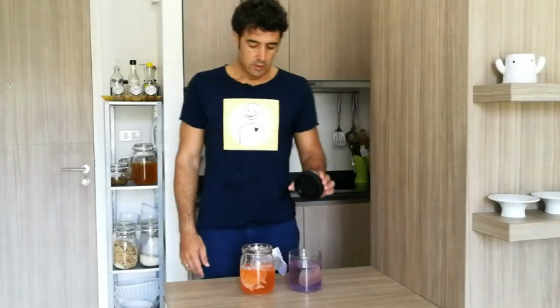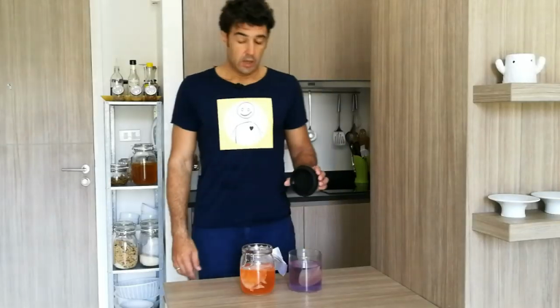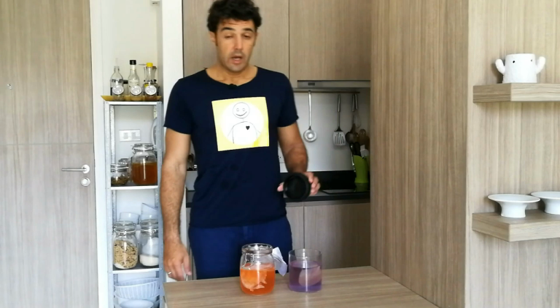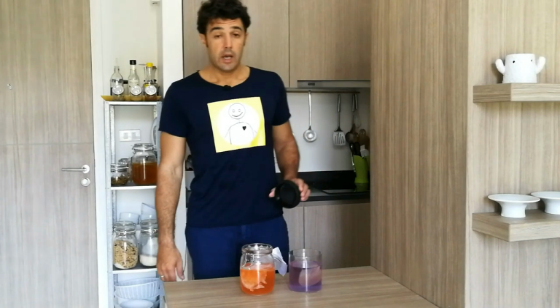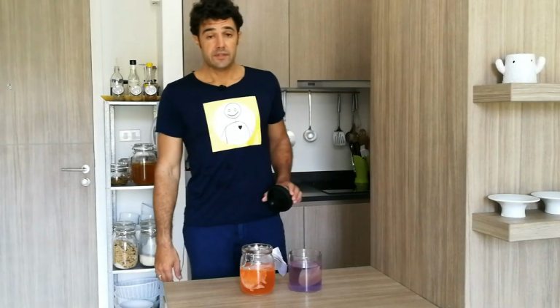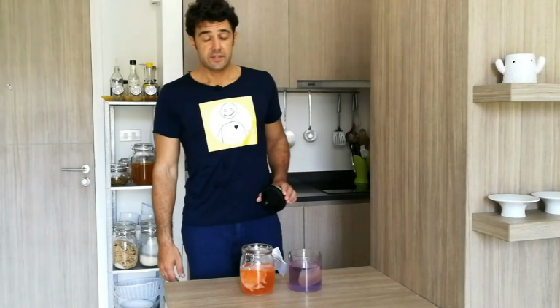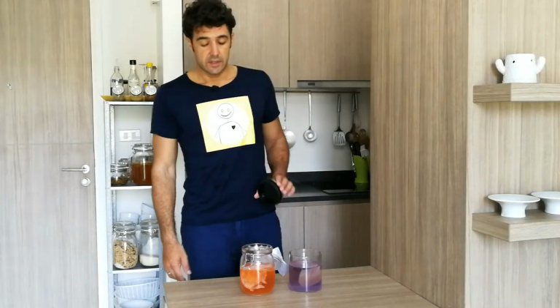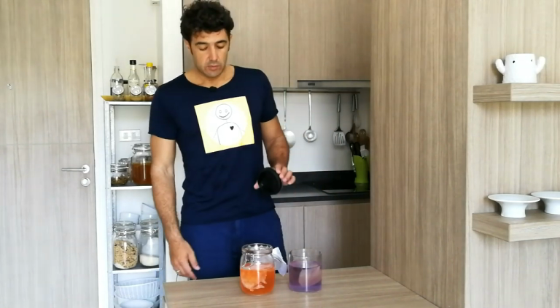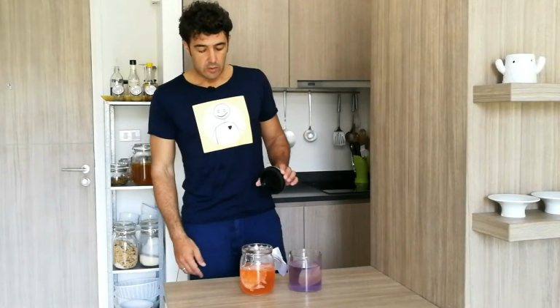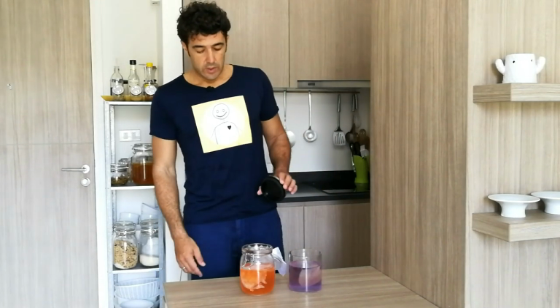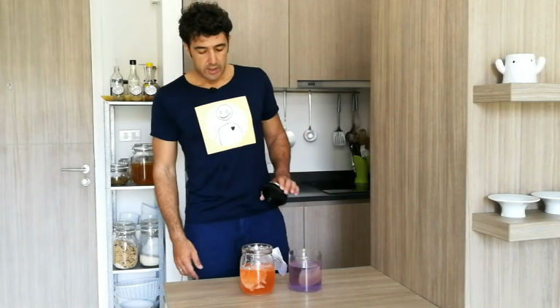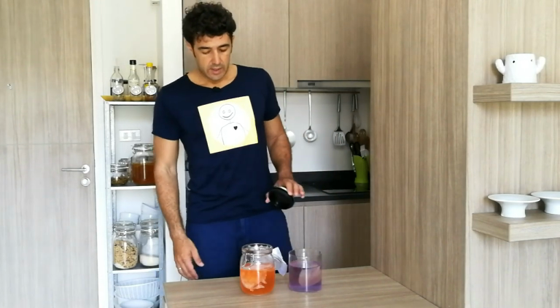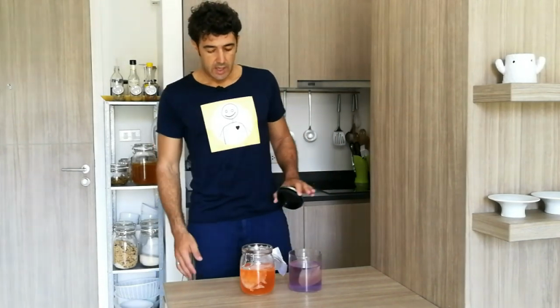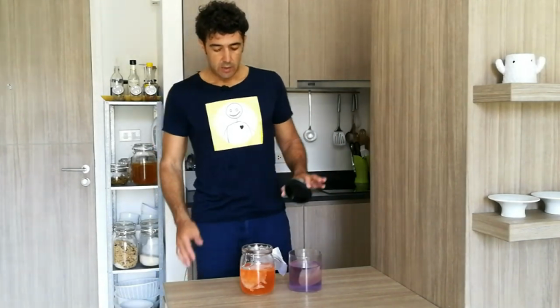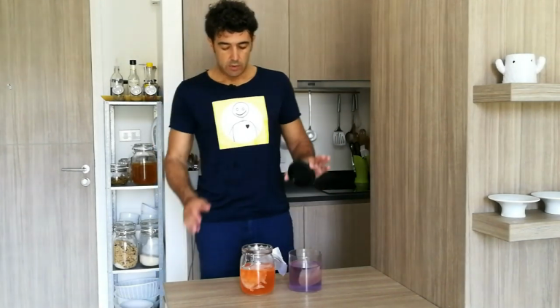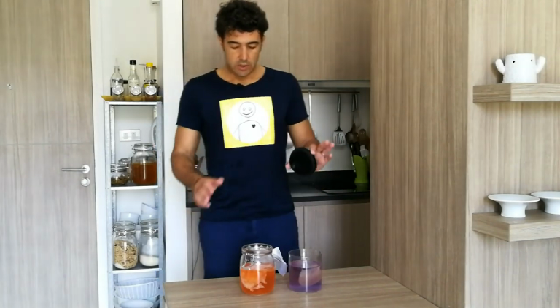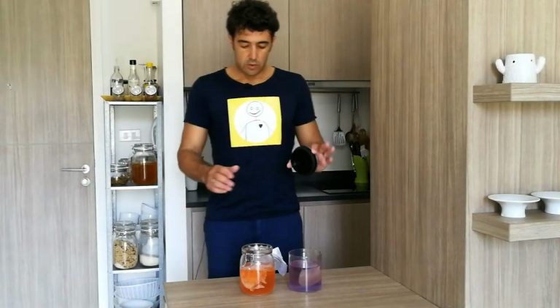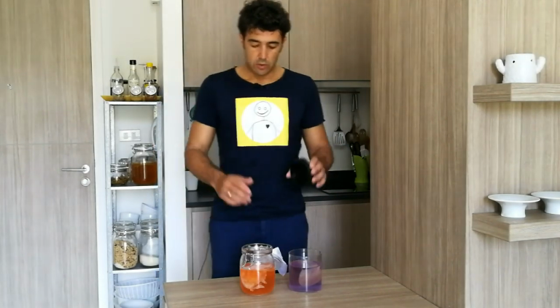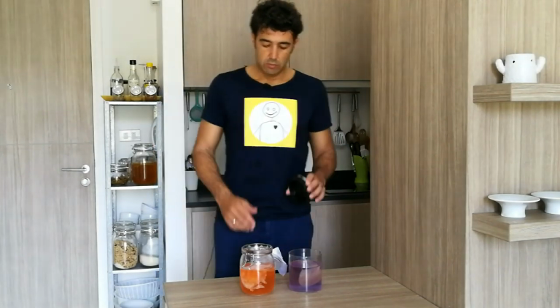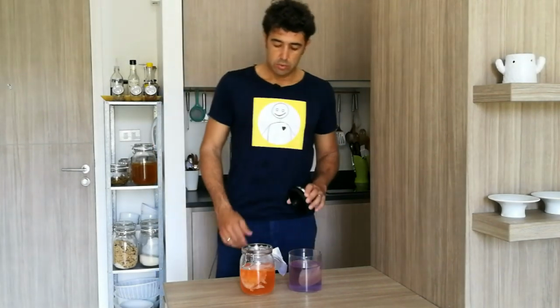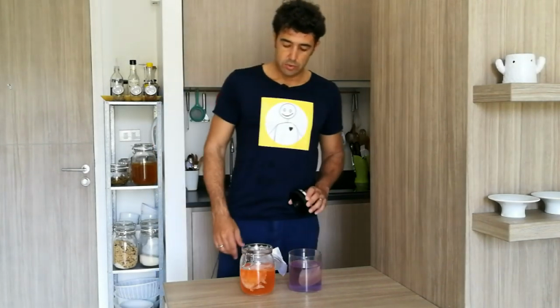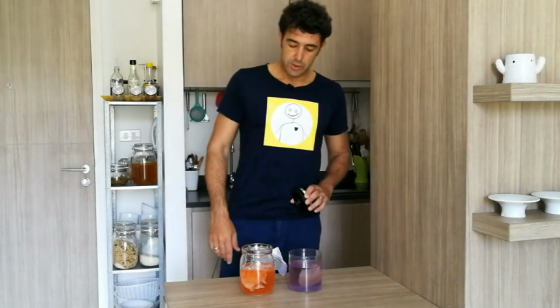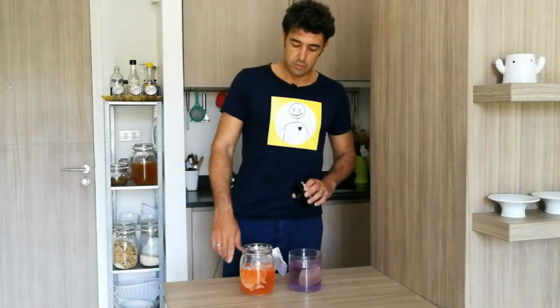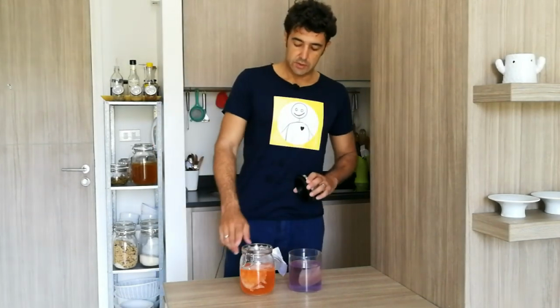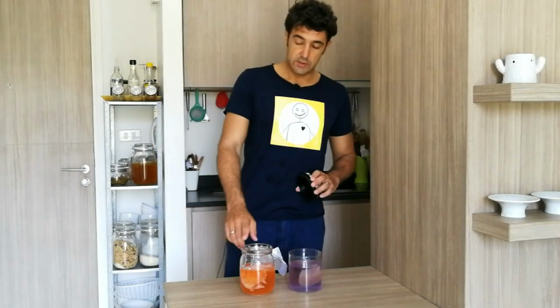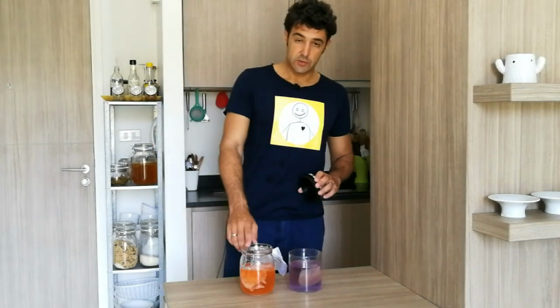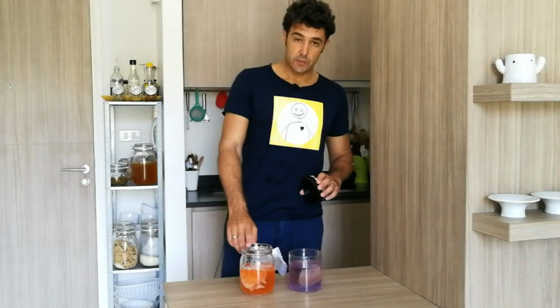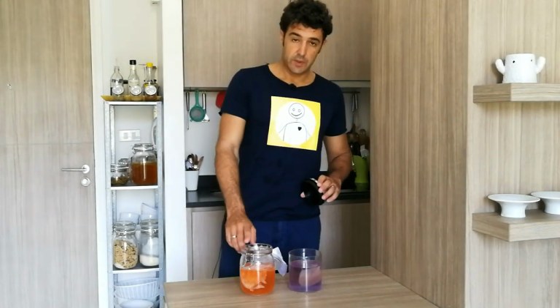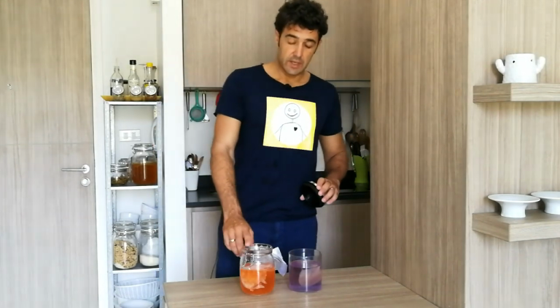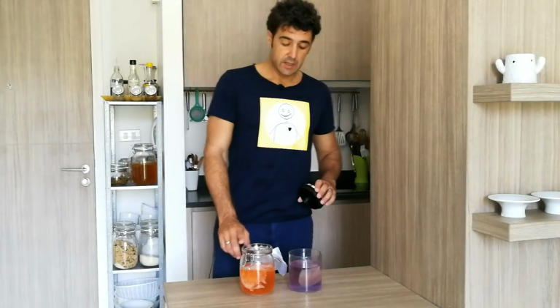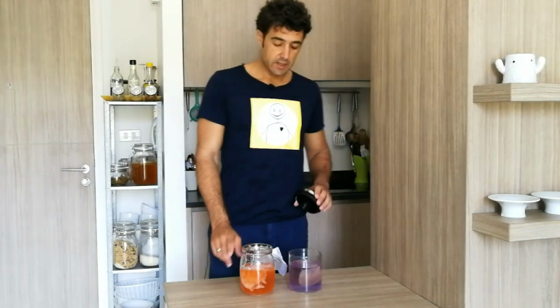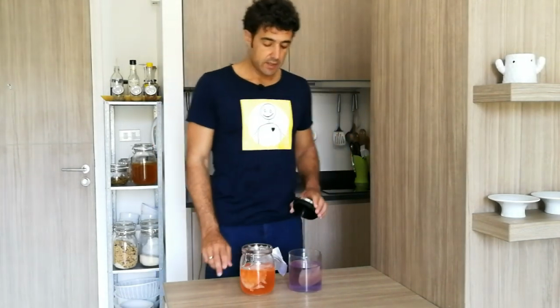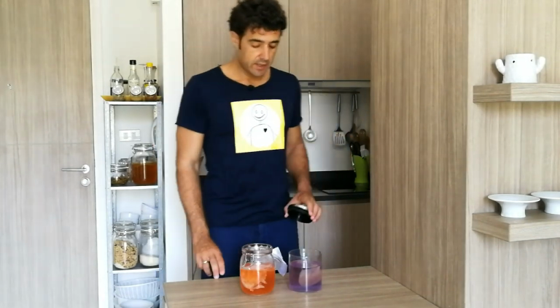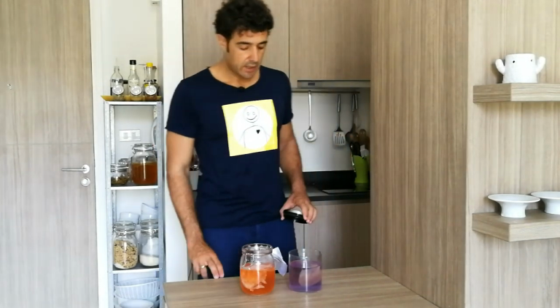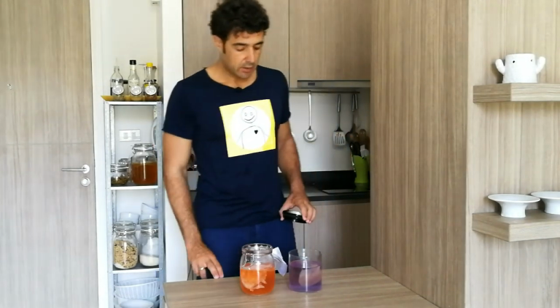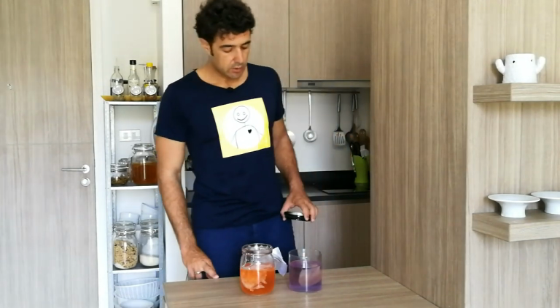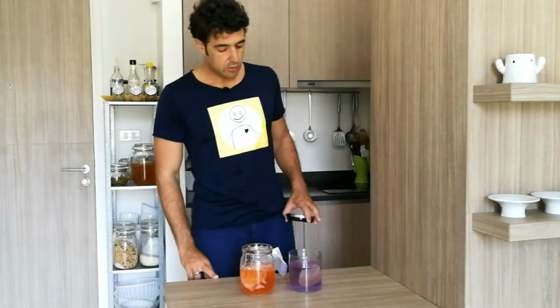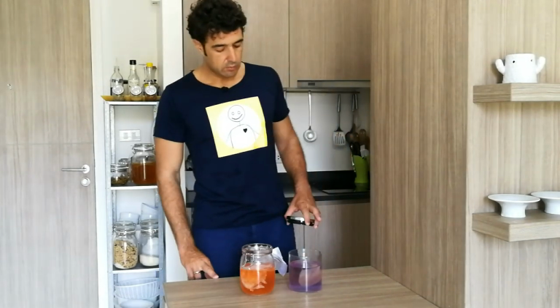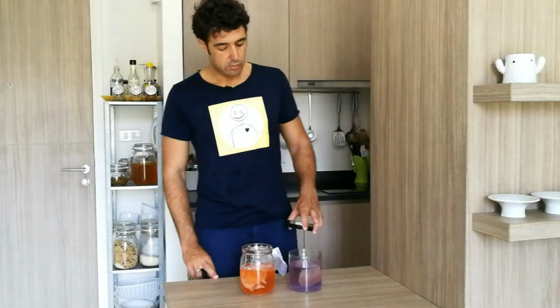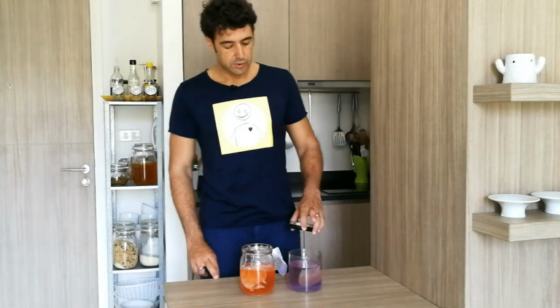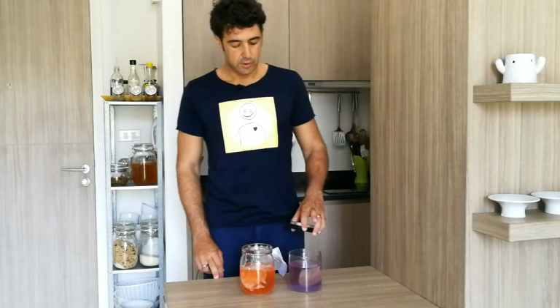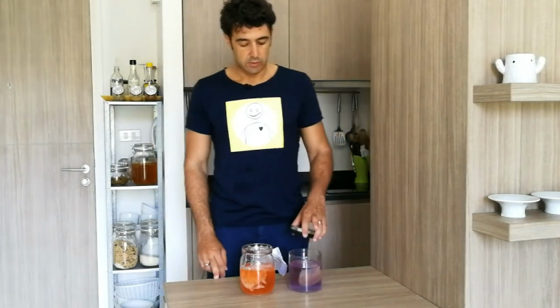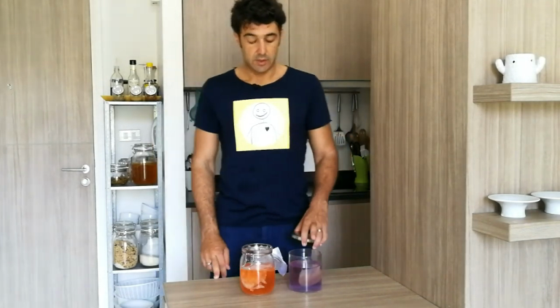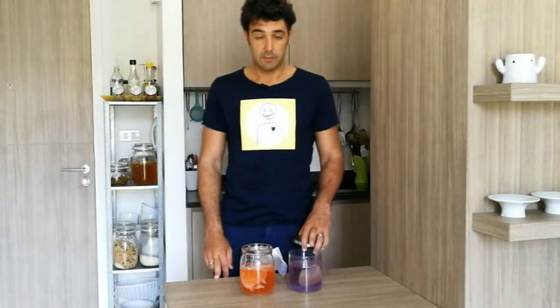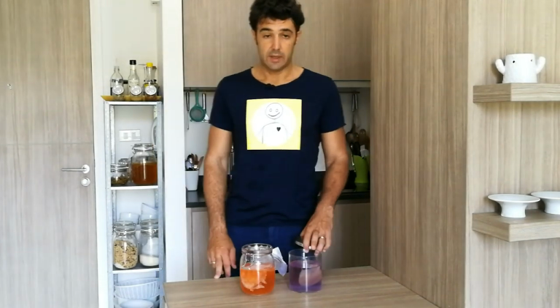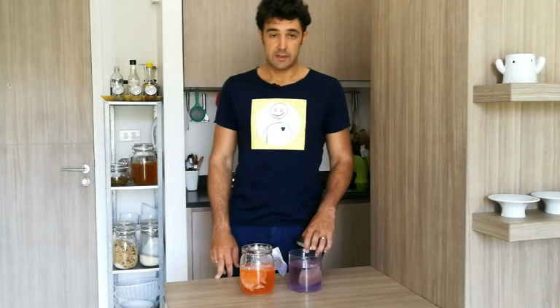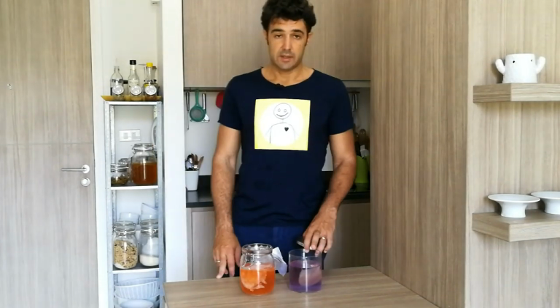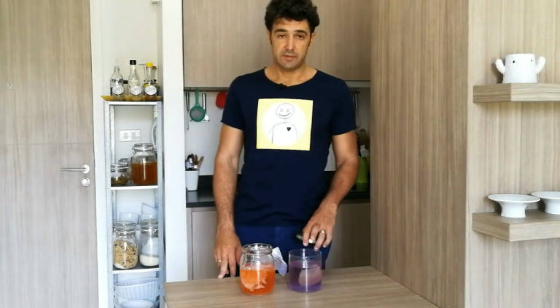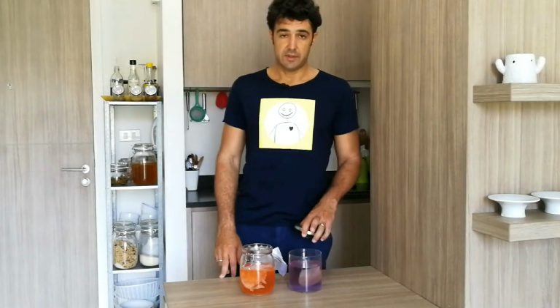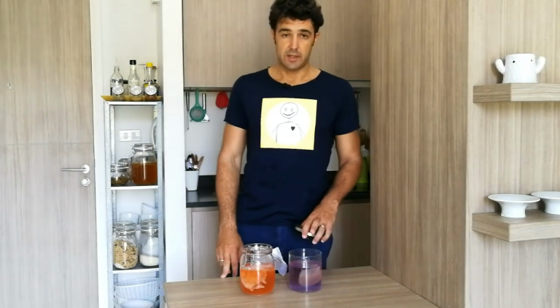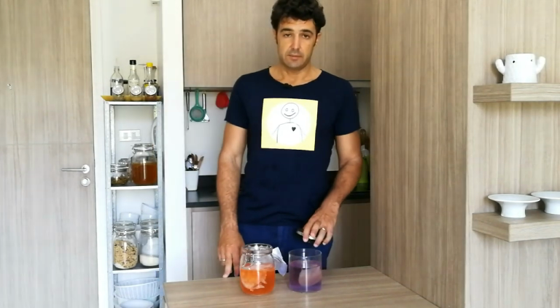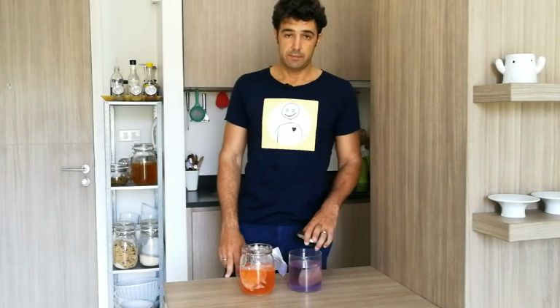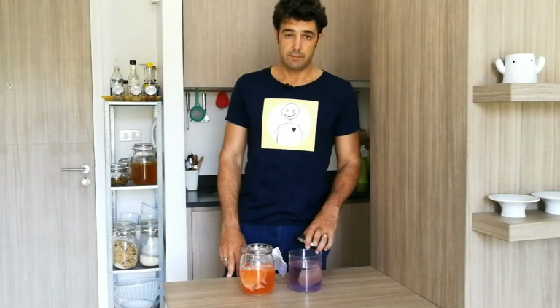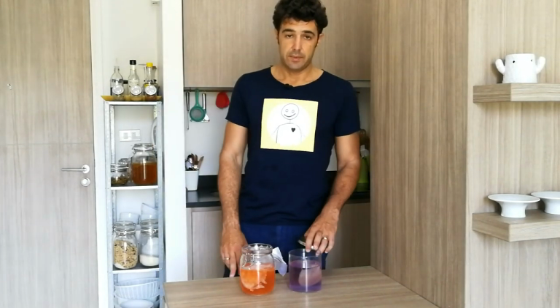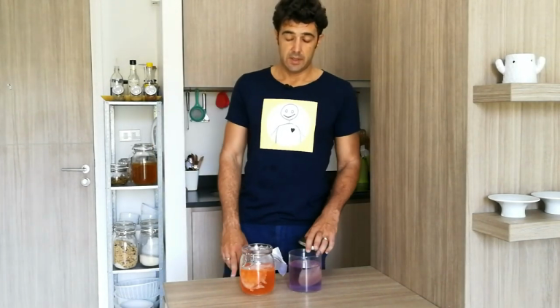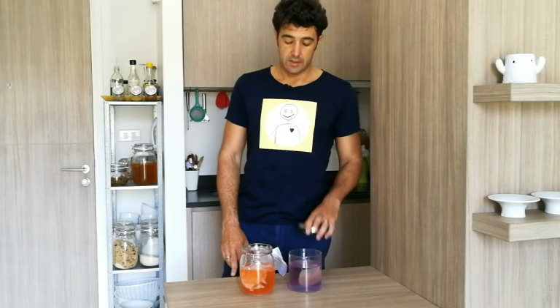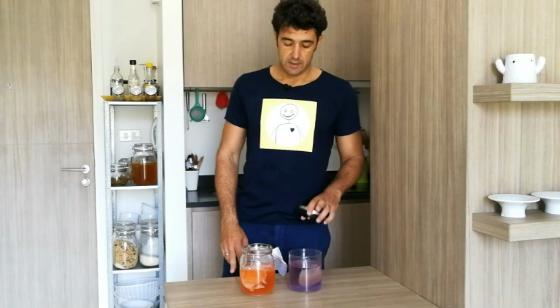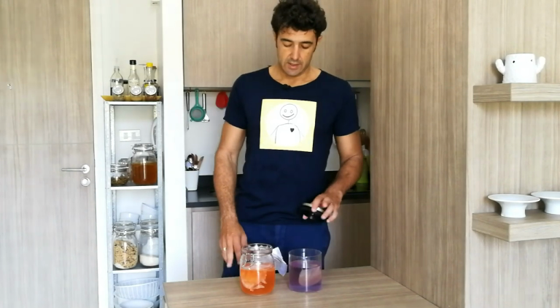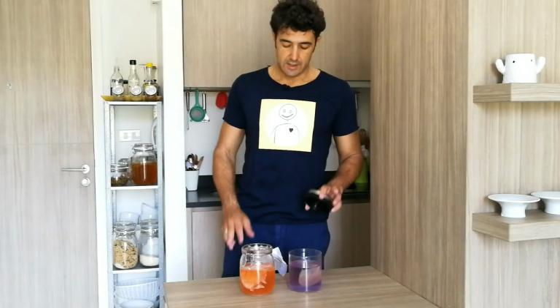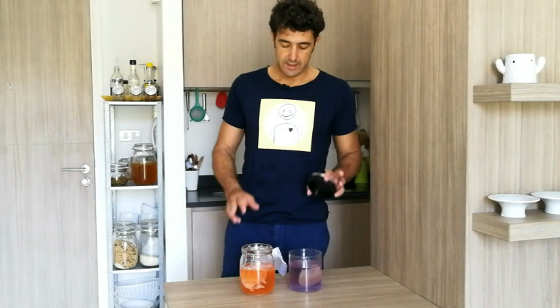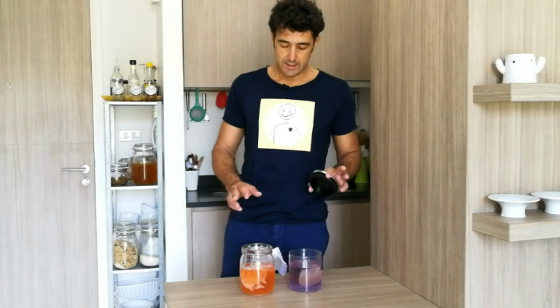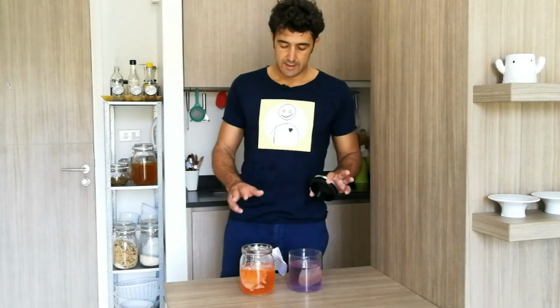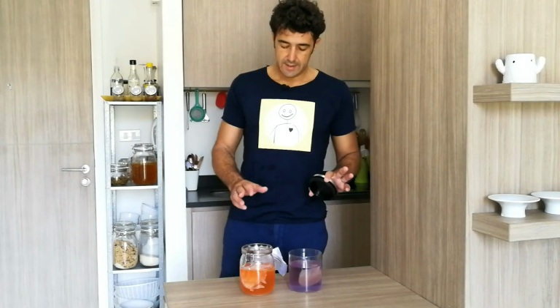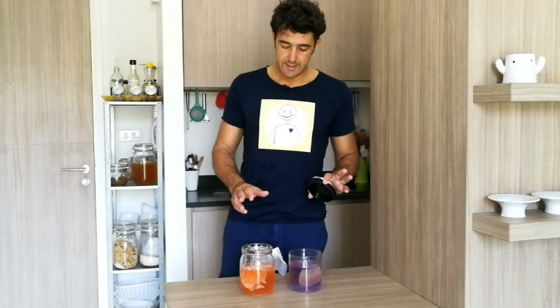After one week, our kombucha with the strawberry and our kombucha with the butterfly pea are ready.